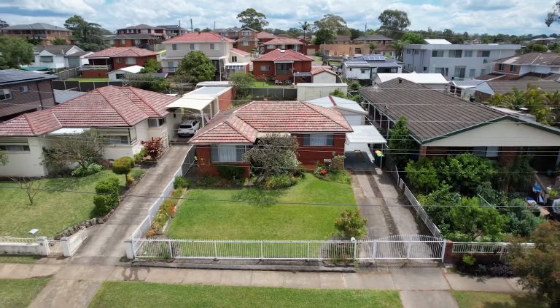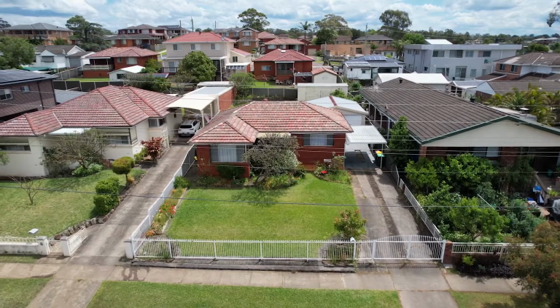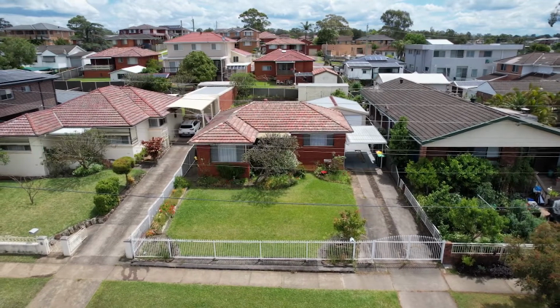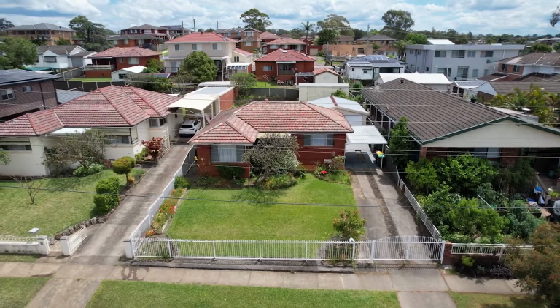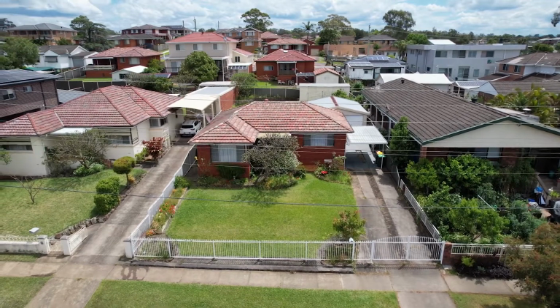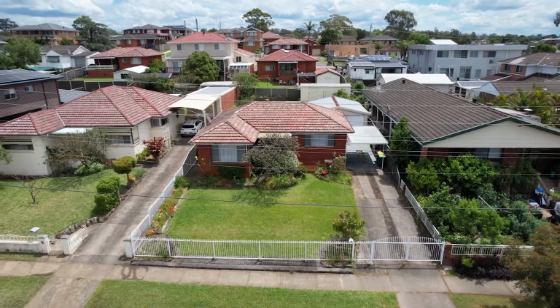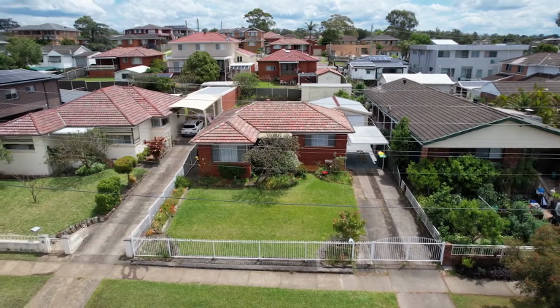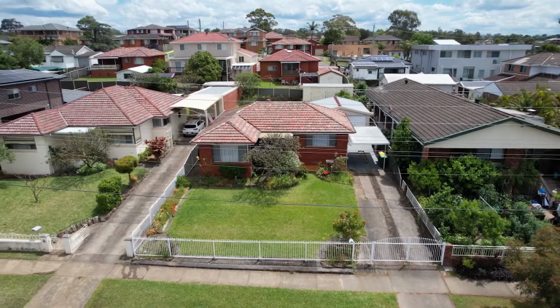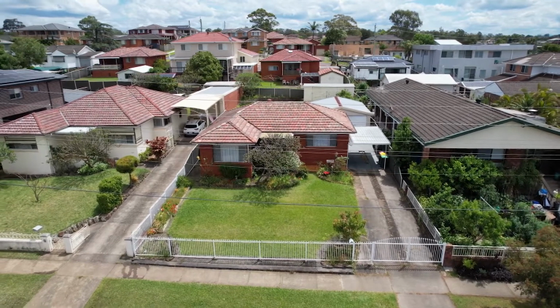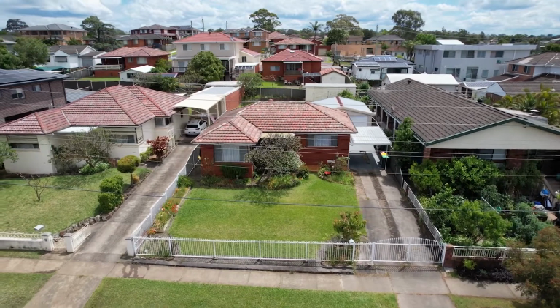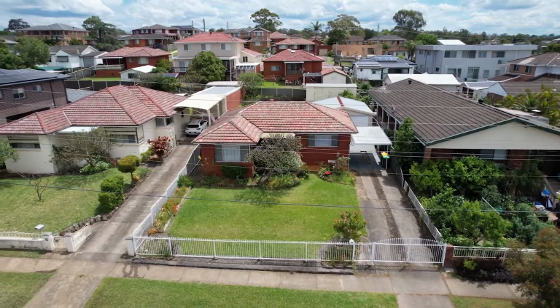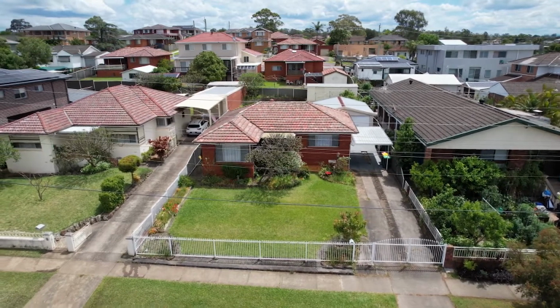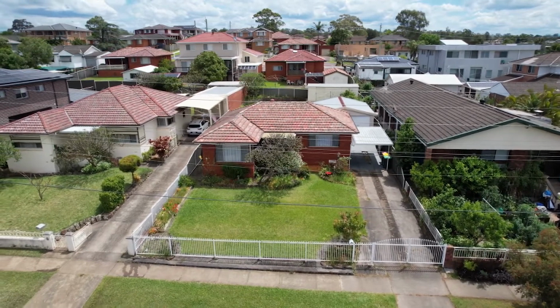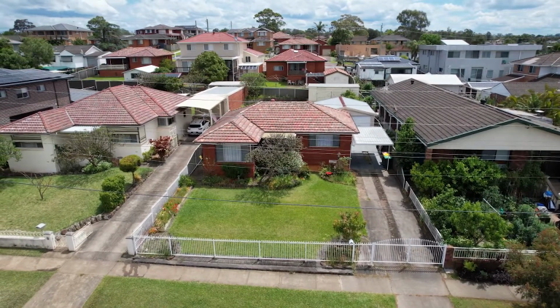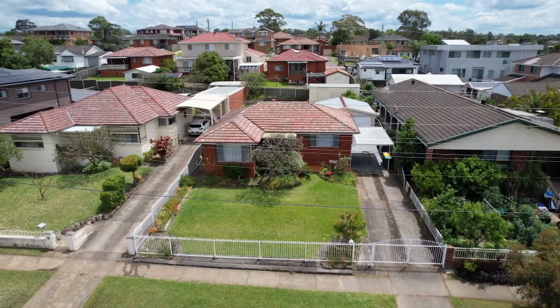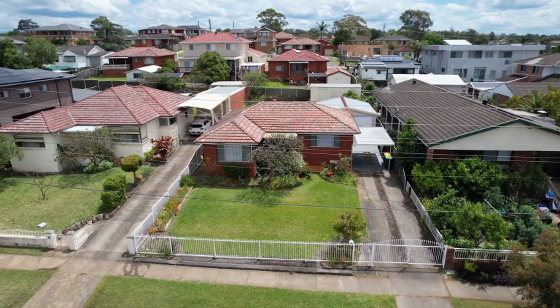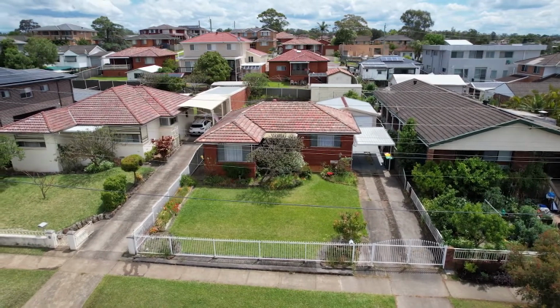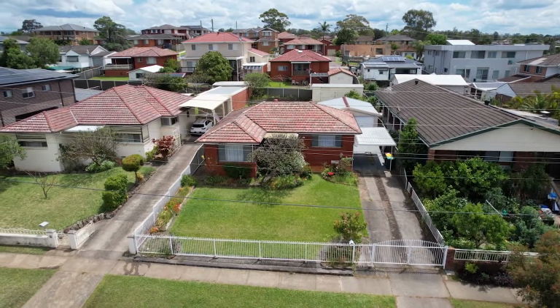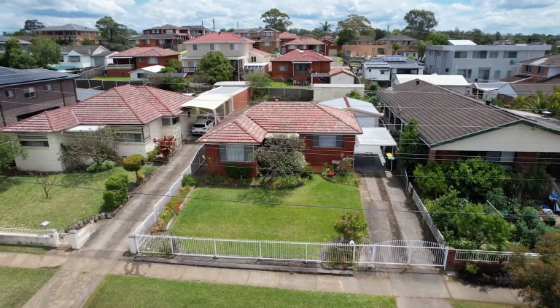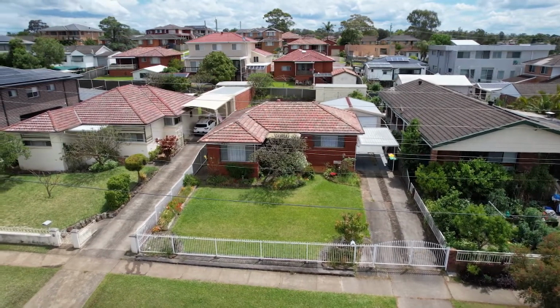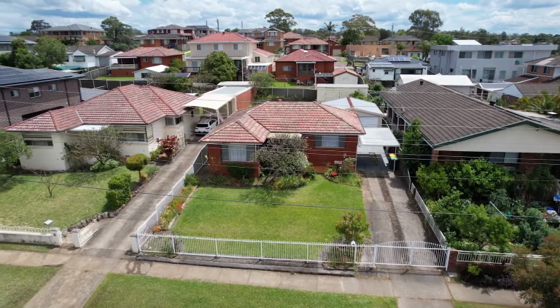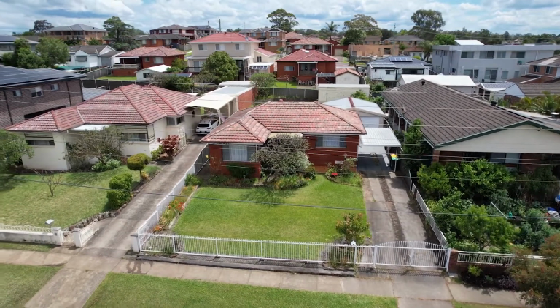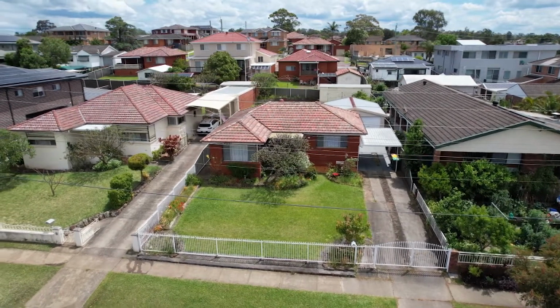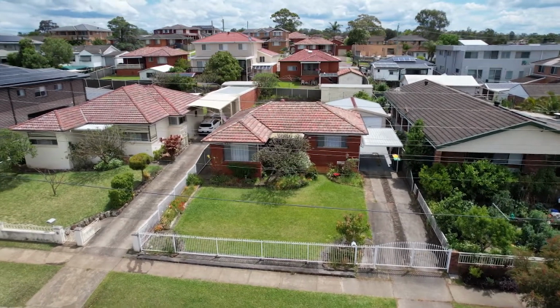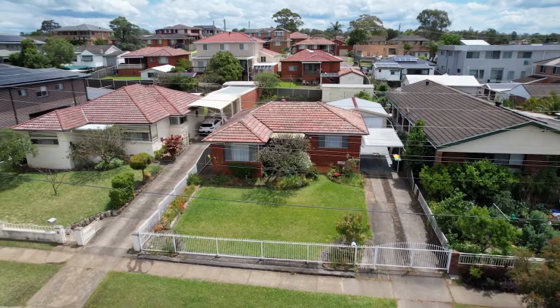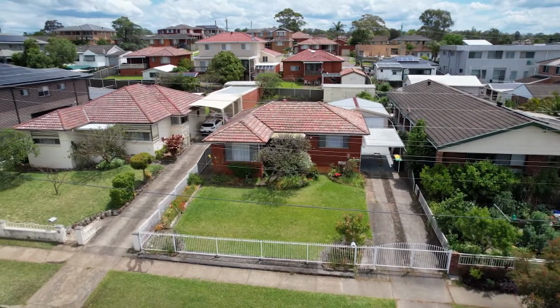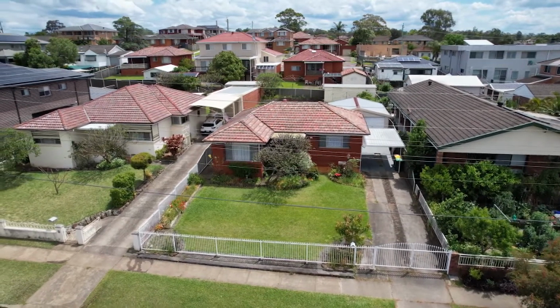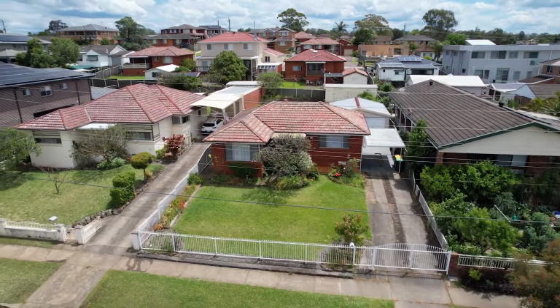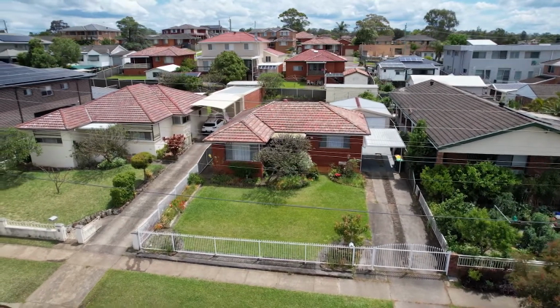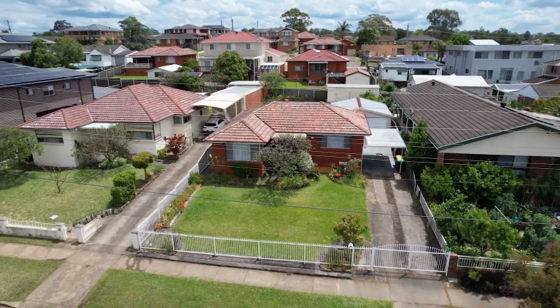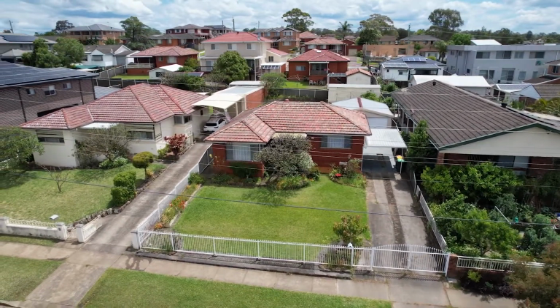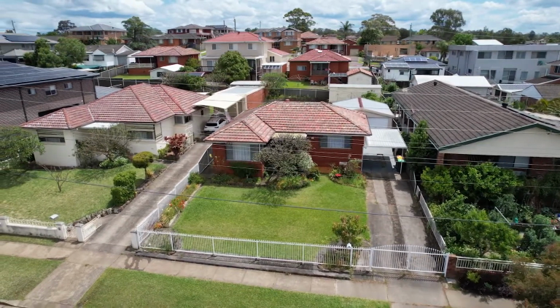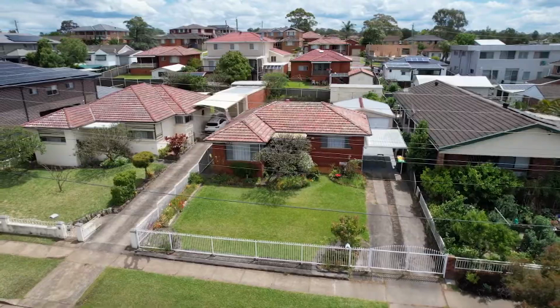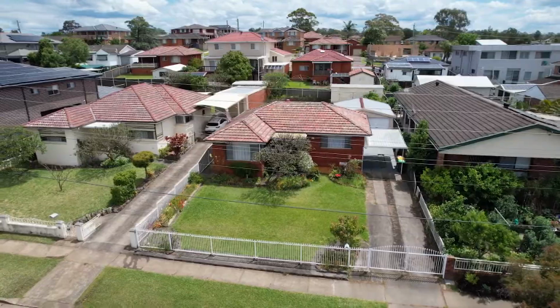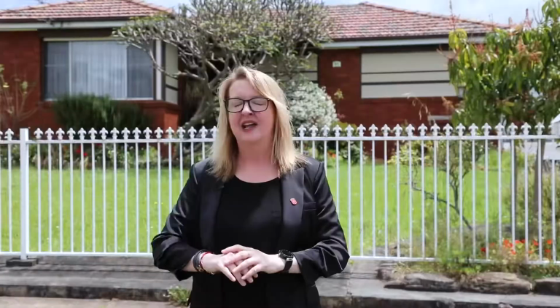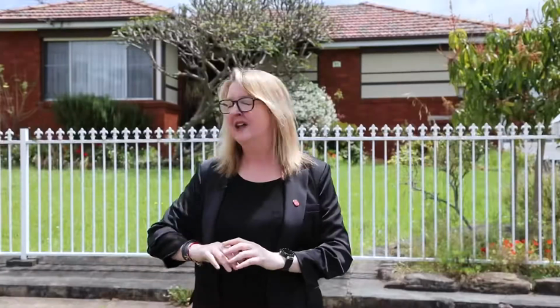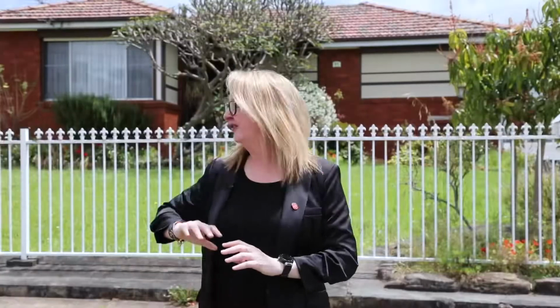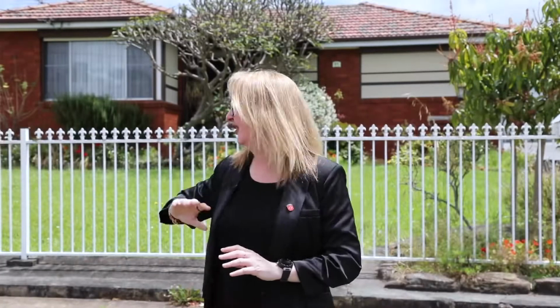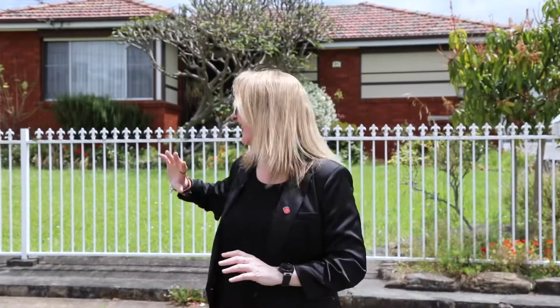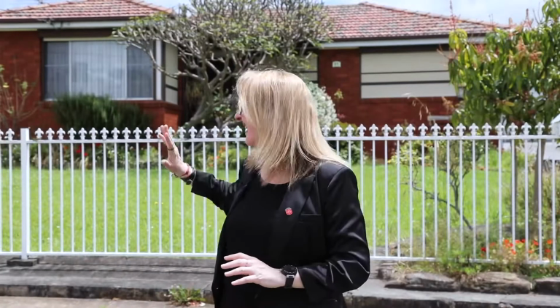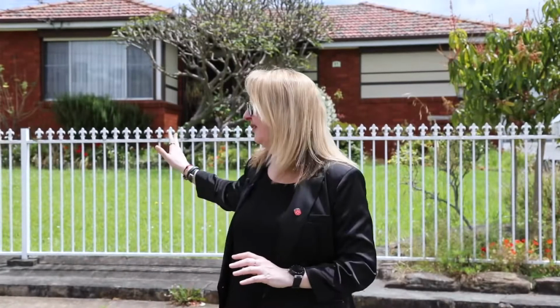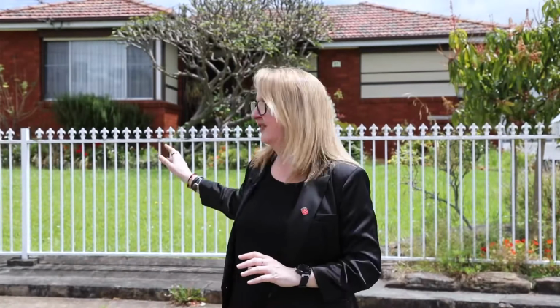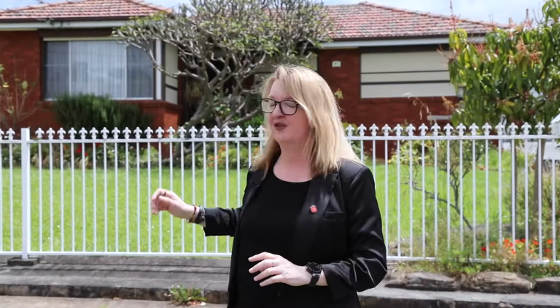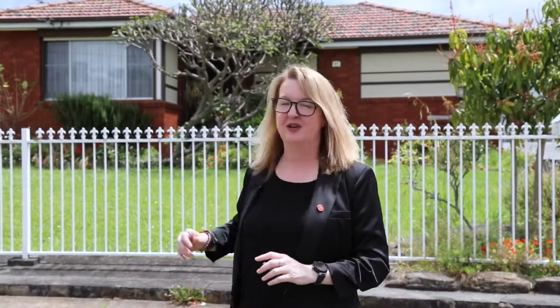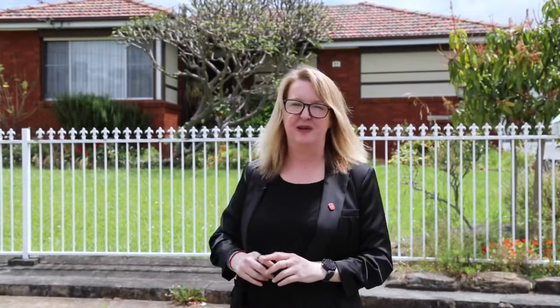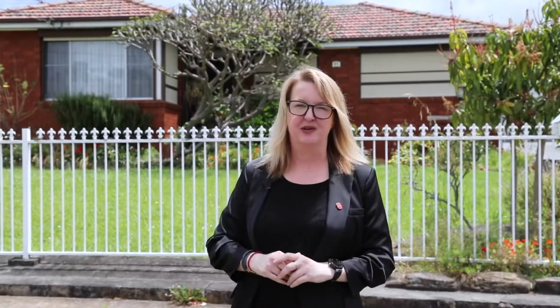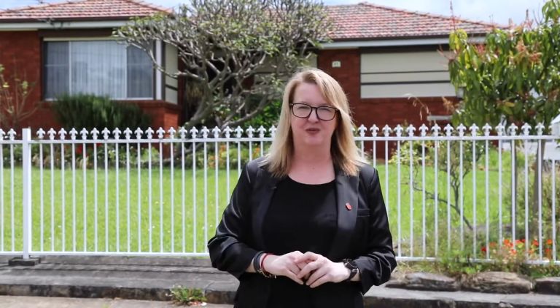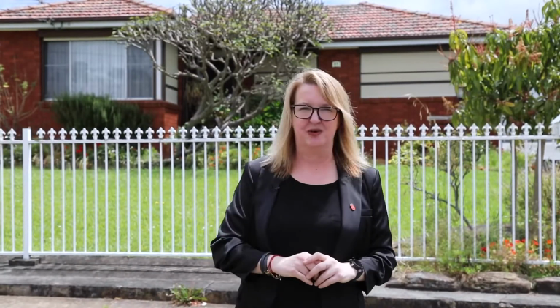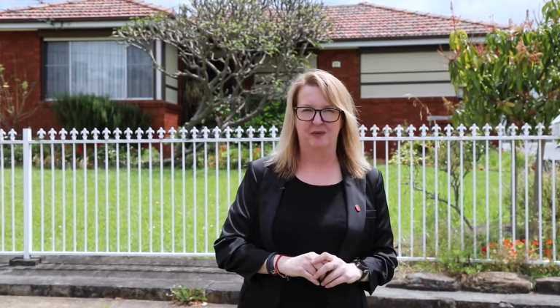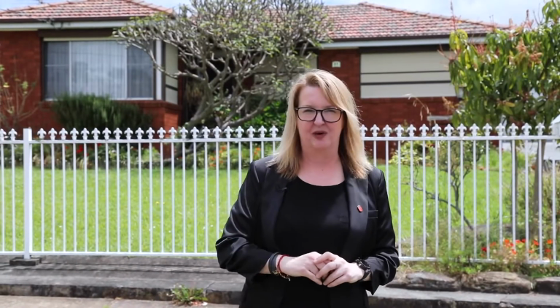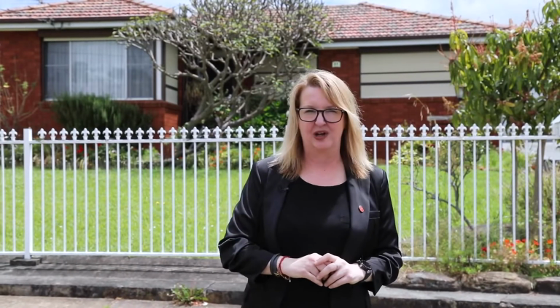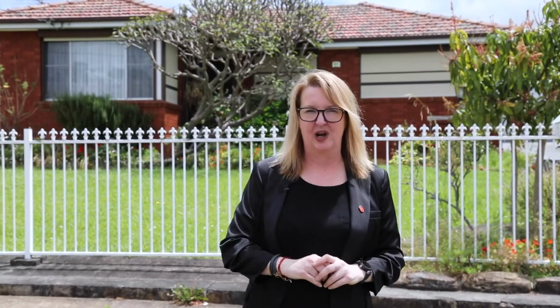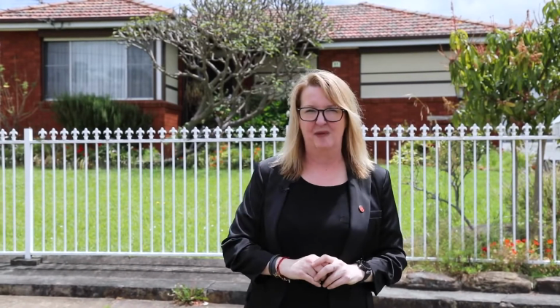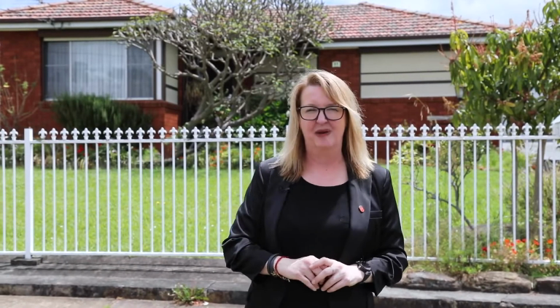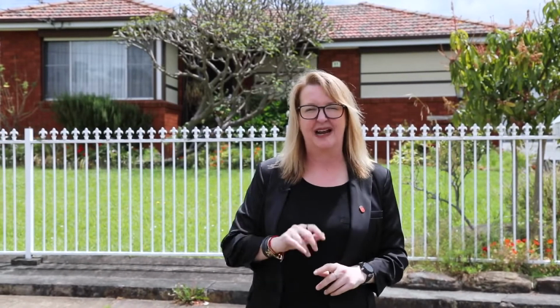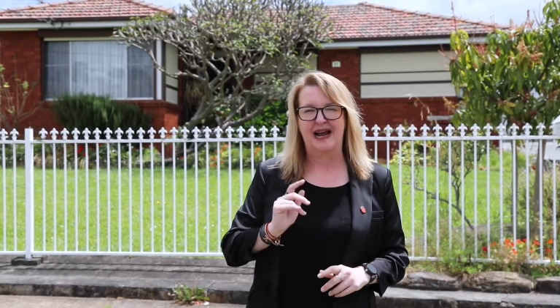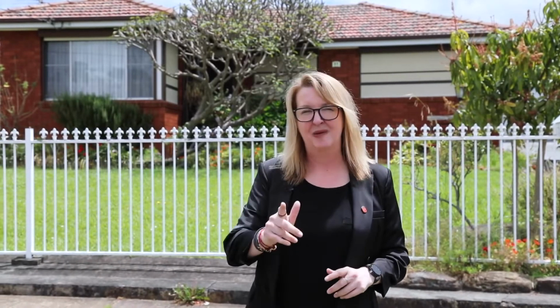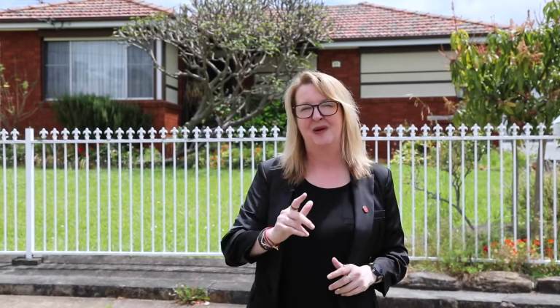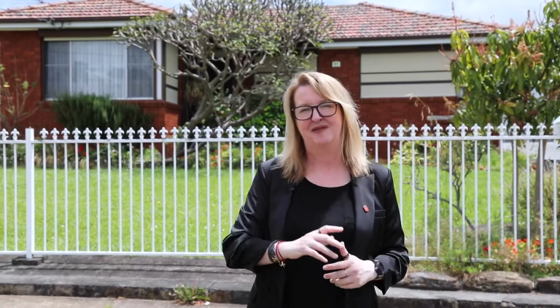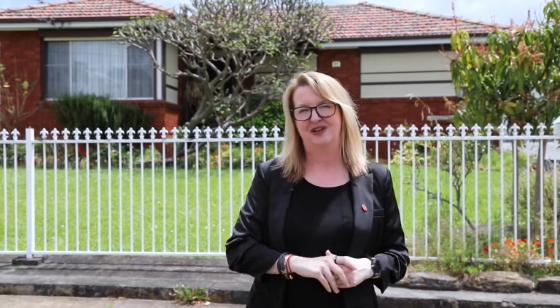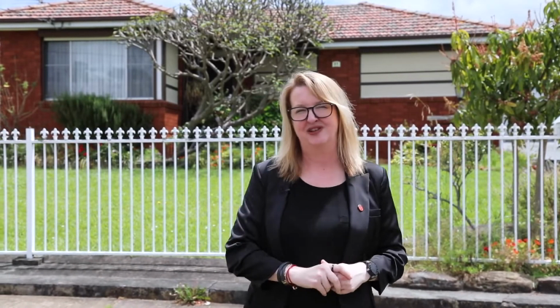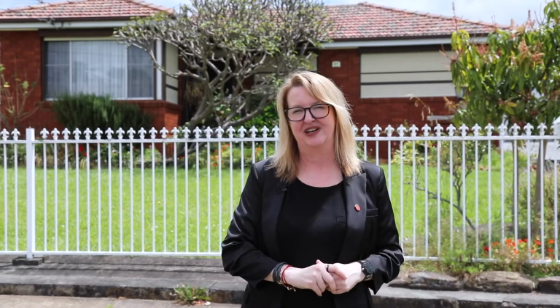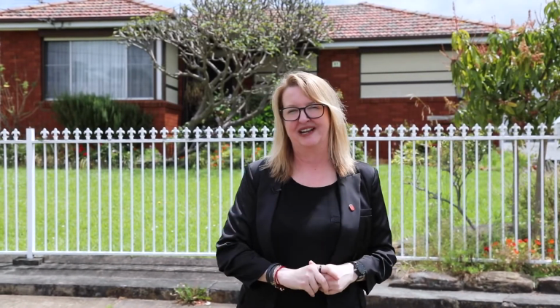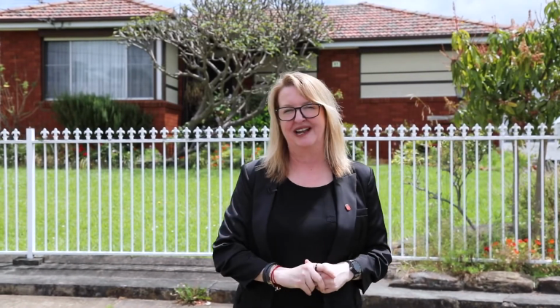Over 650 square metres, over 16 metre frontage. It's got a lovely three bedroom red brick home. I can't wait for you to check it out.